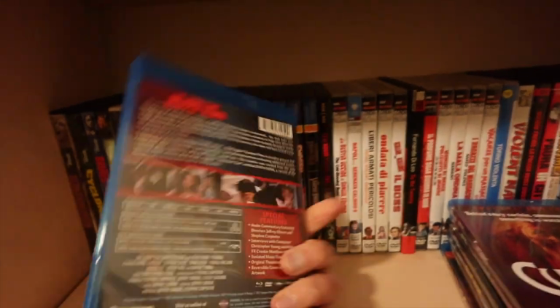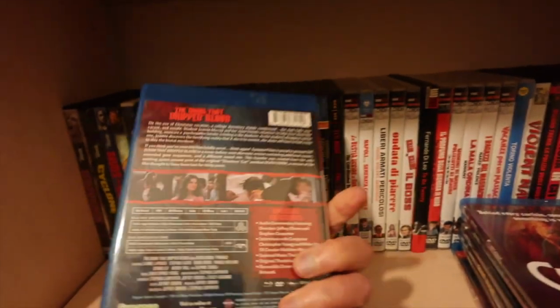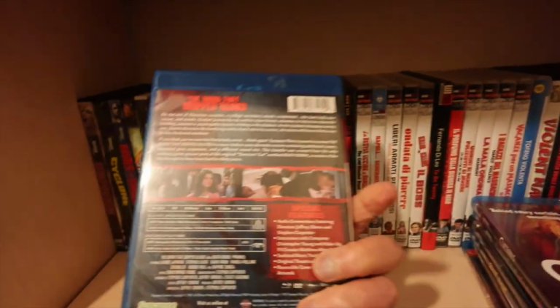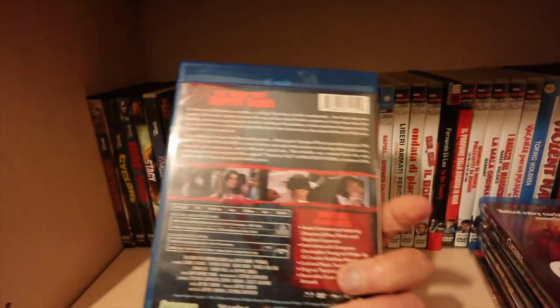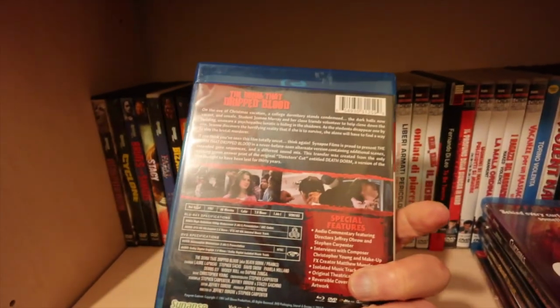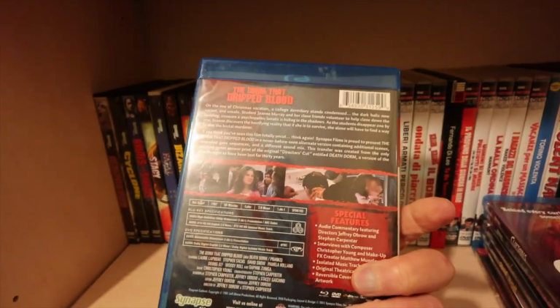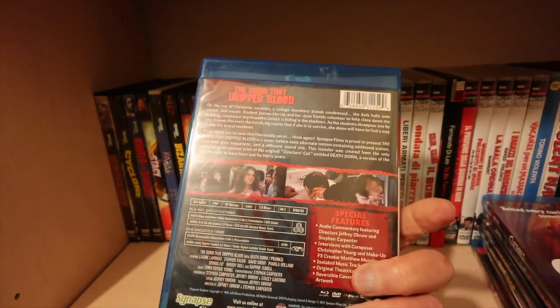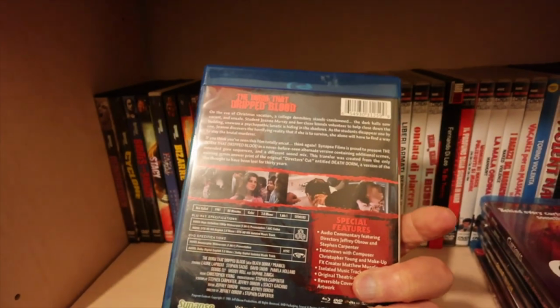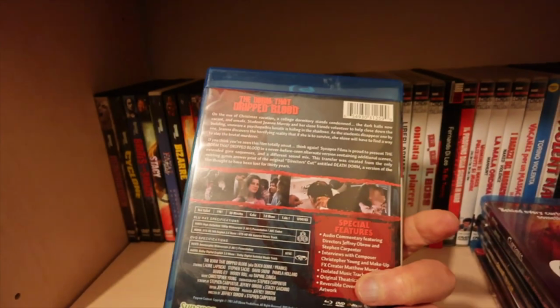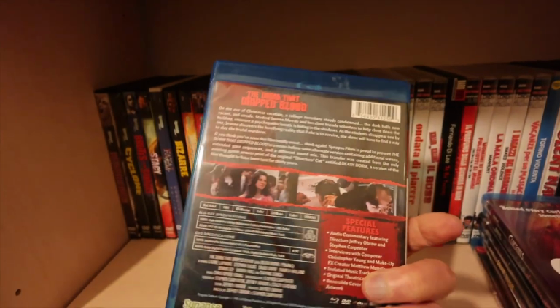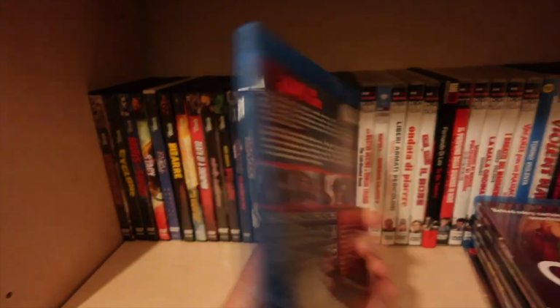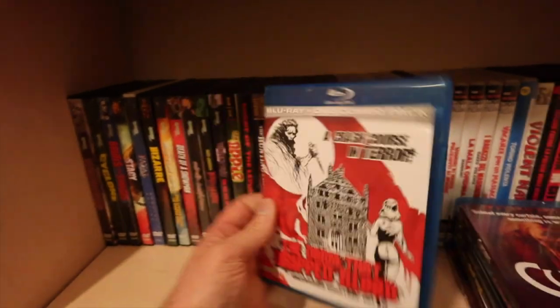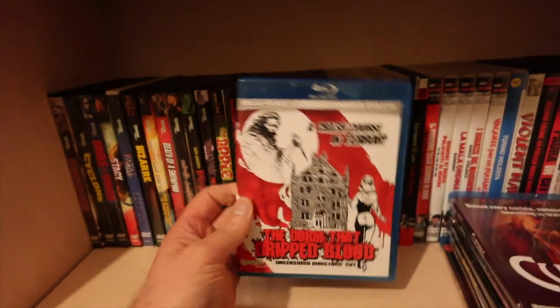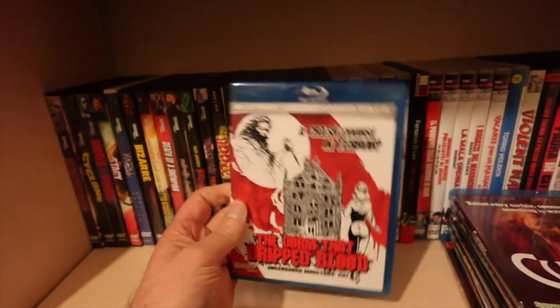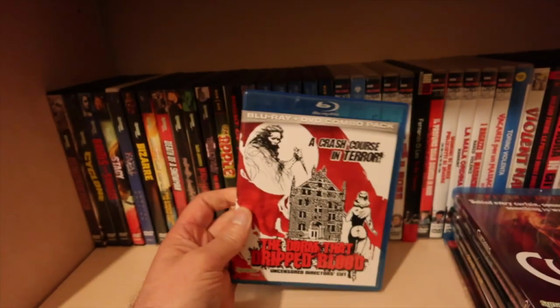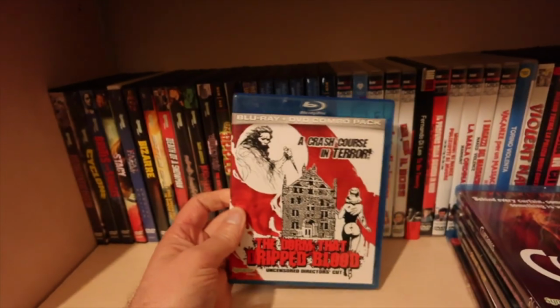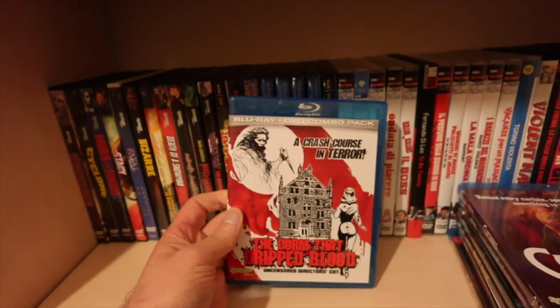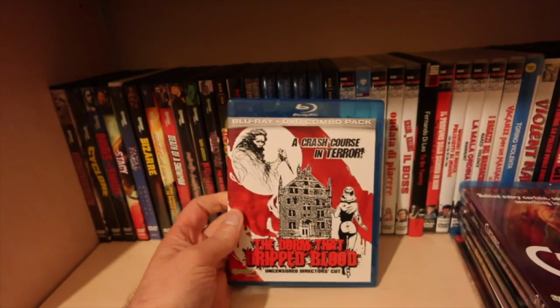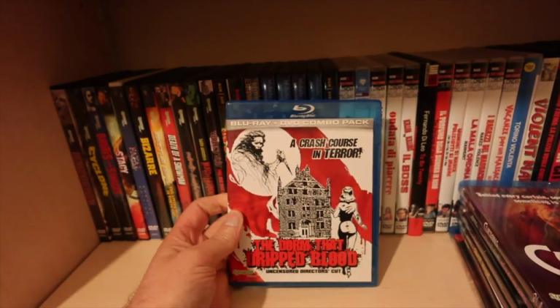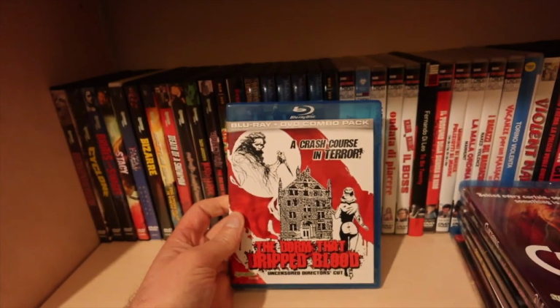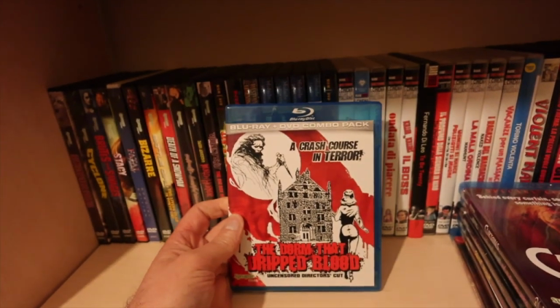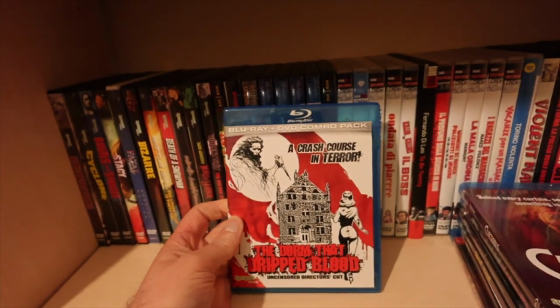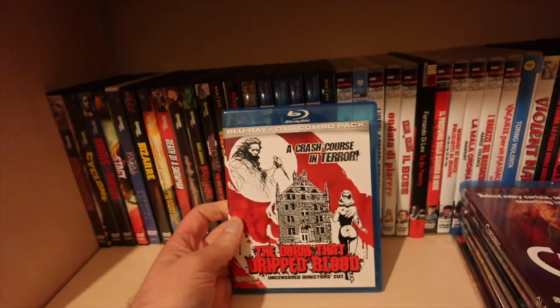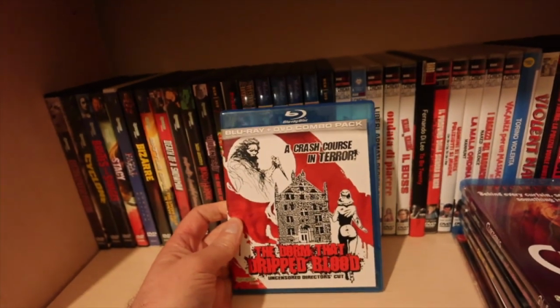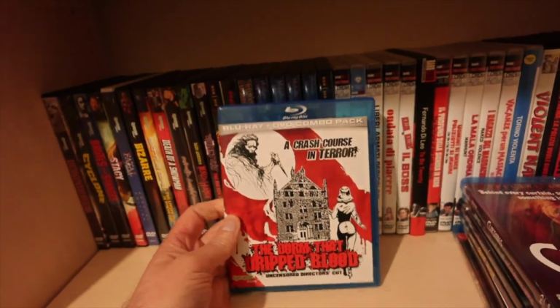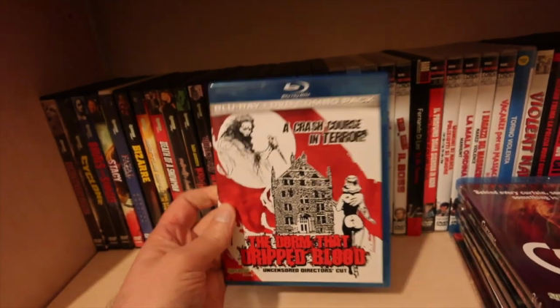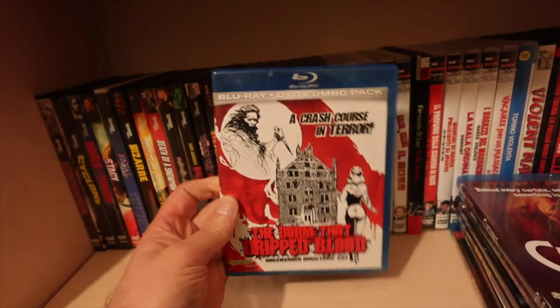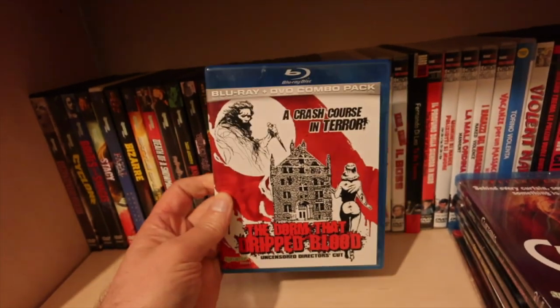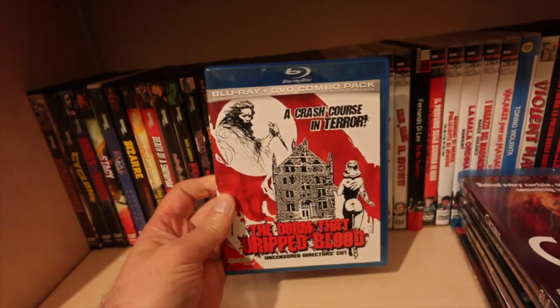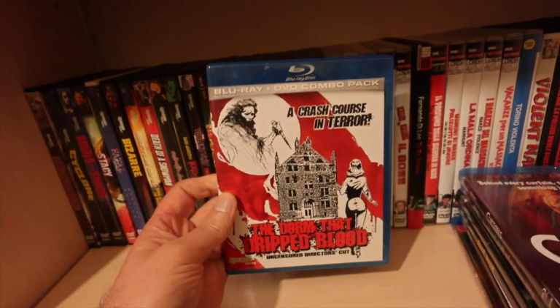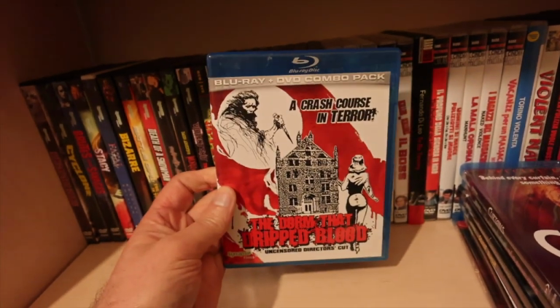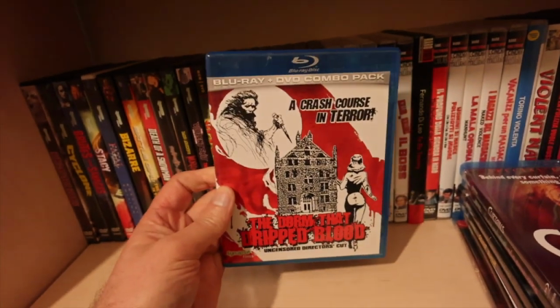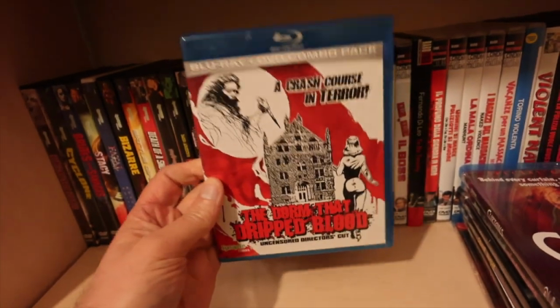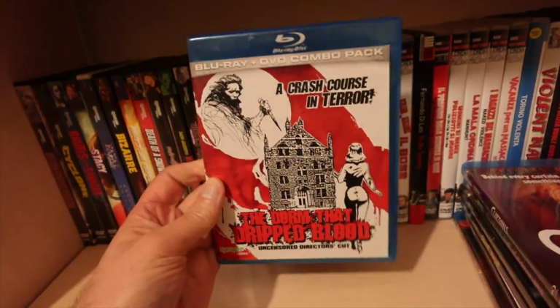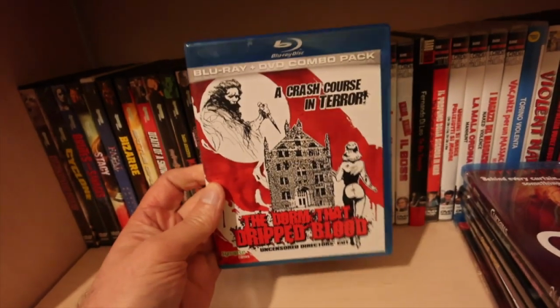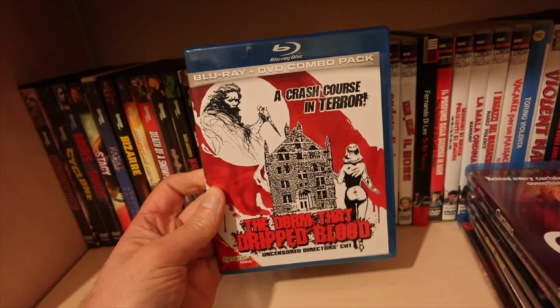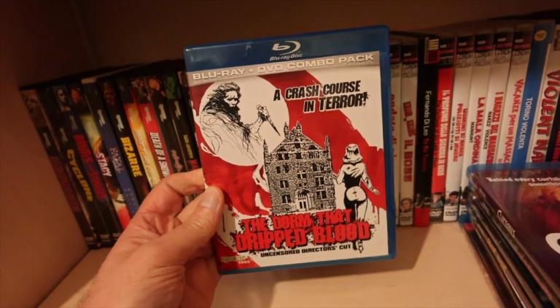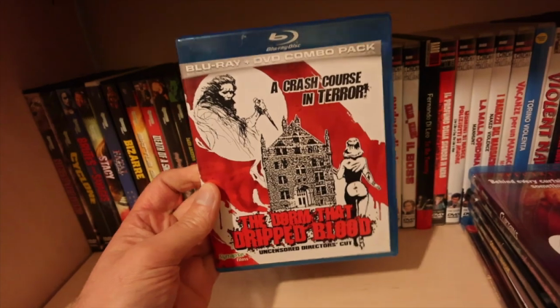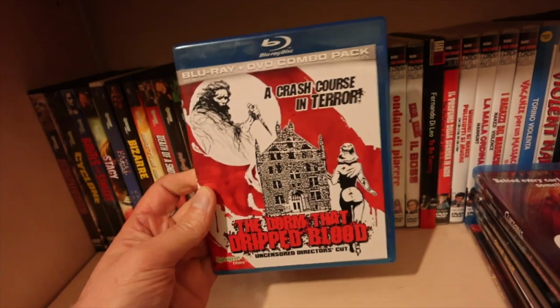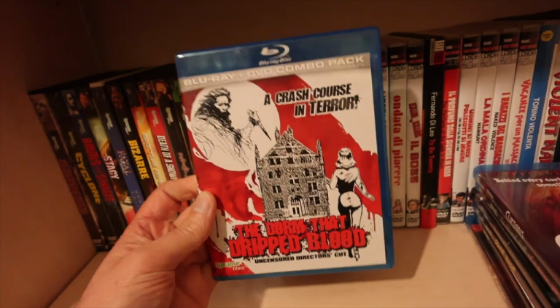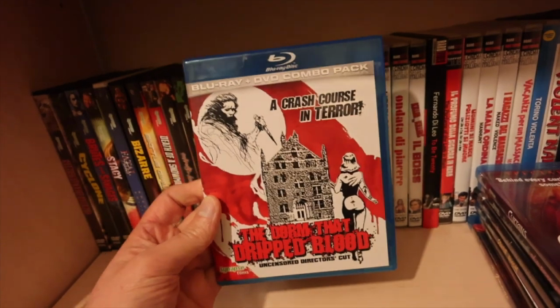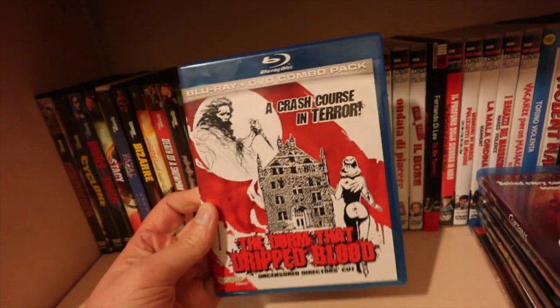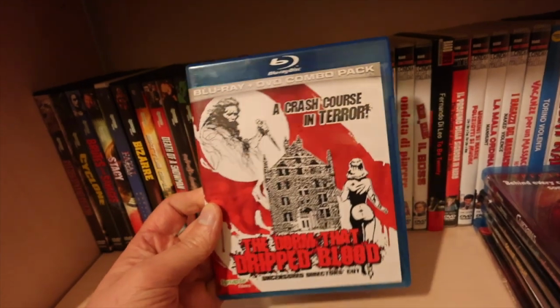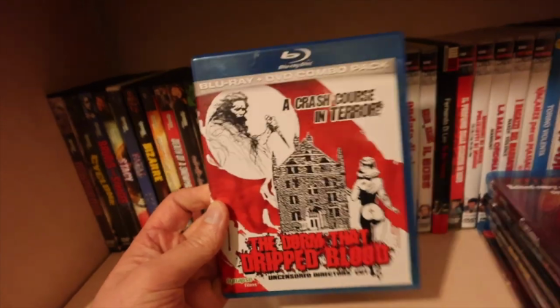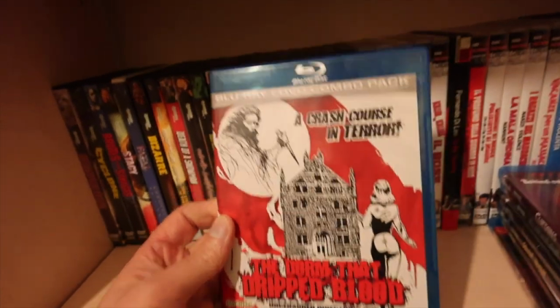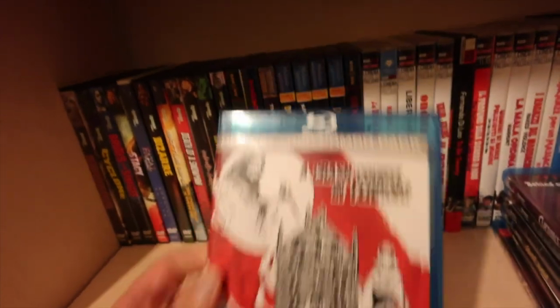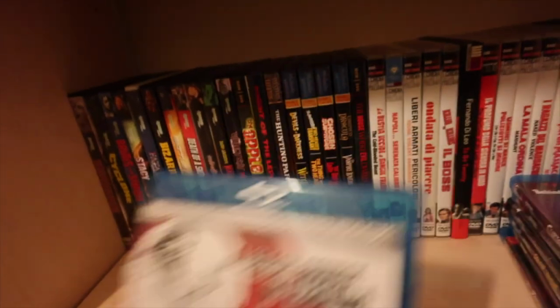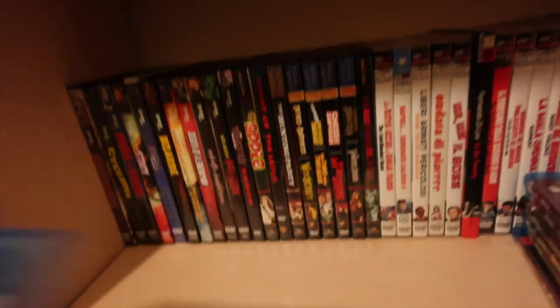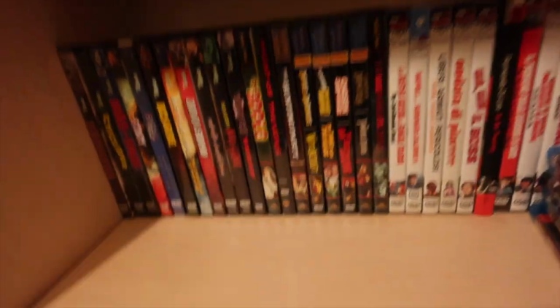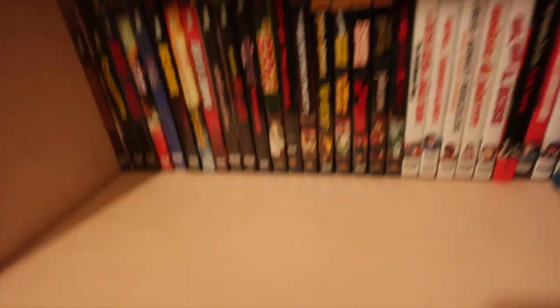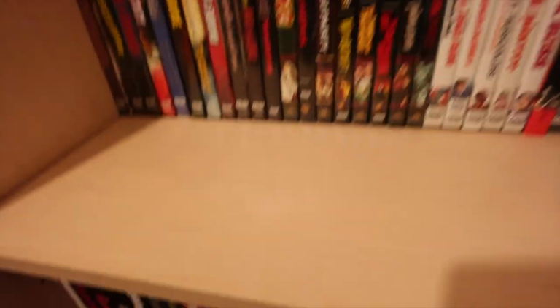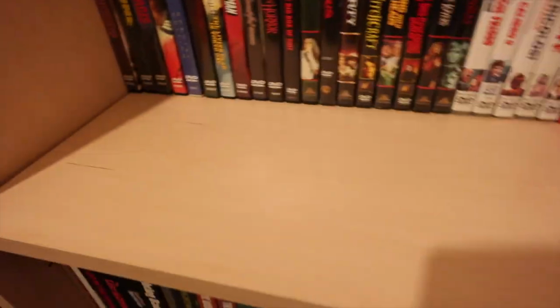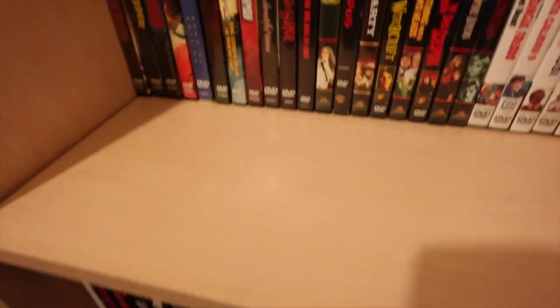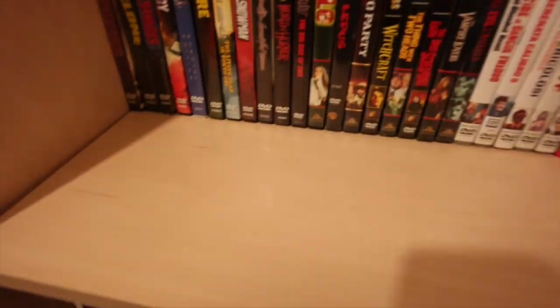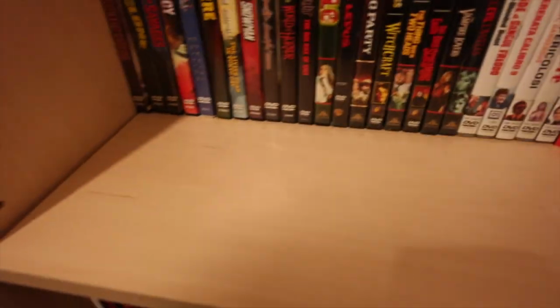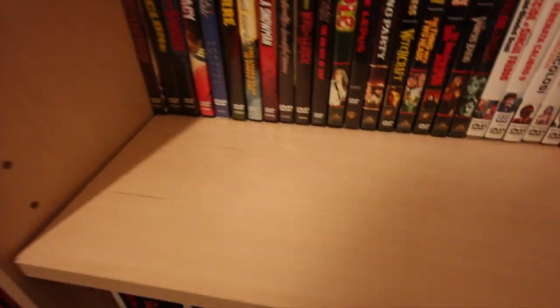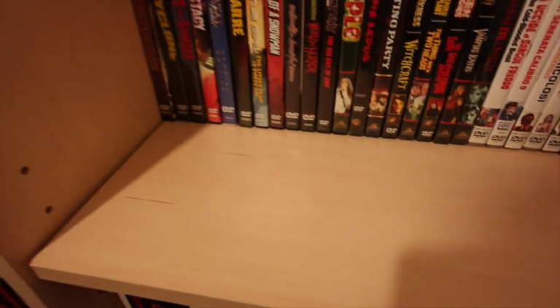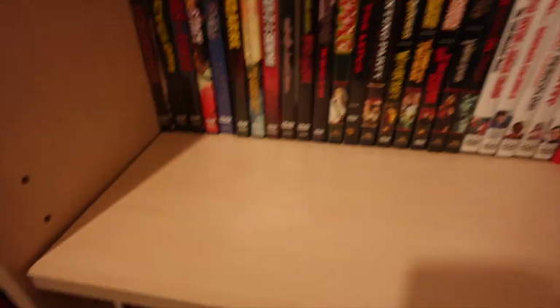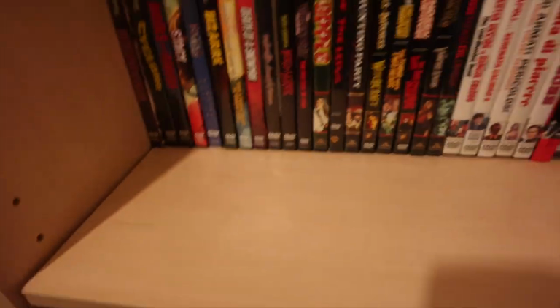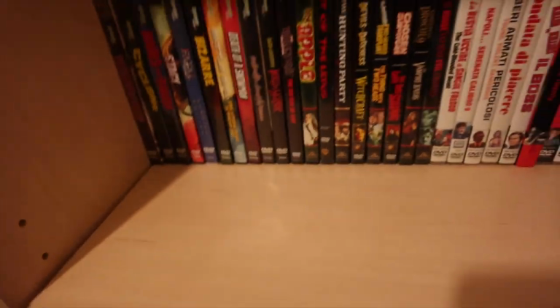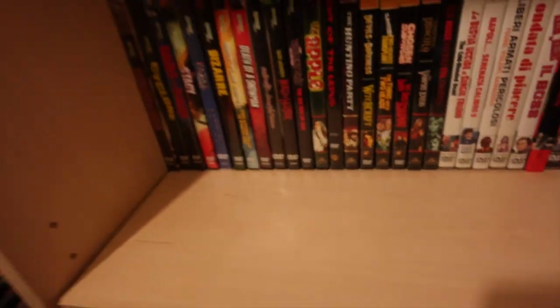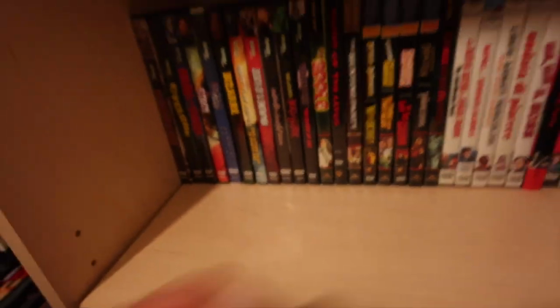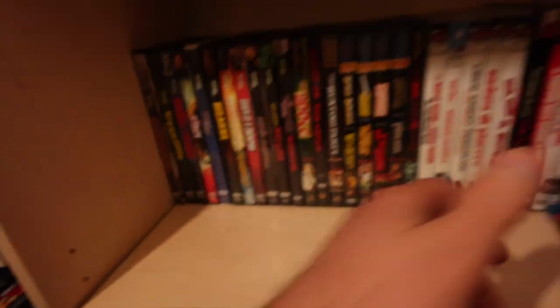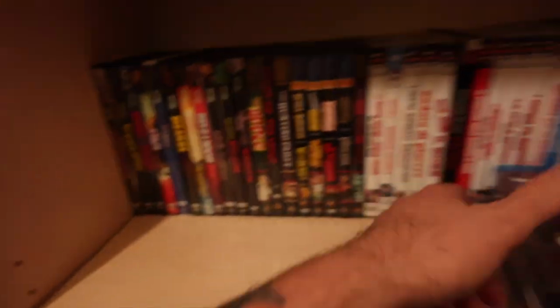The Dorm That Dripped Blood - a favourite. Nice little video nasty favourite, it's just cracking and it's got some extra gore in there which wasn't in the UK release.